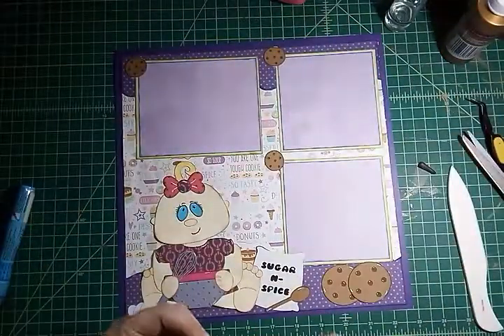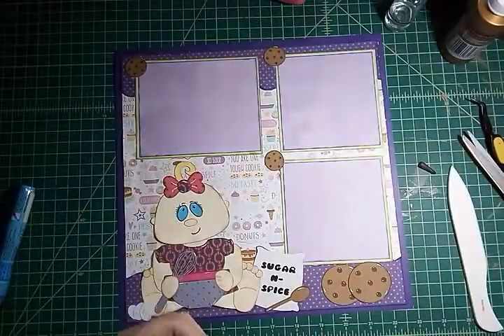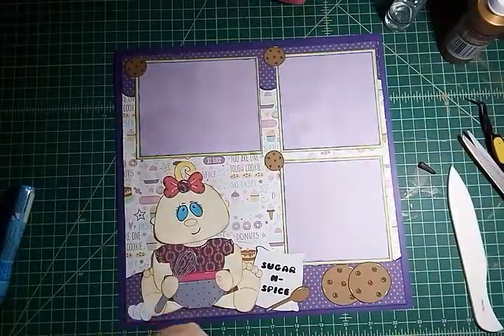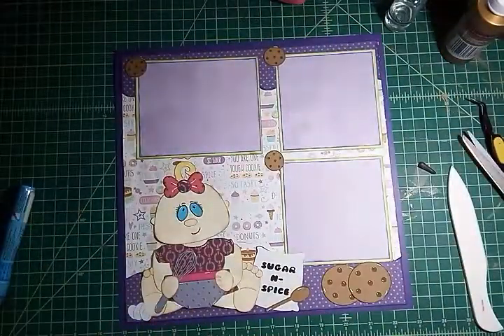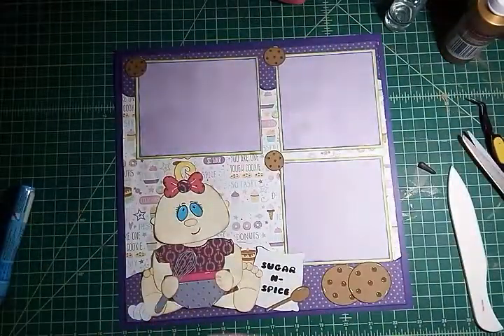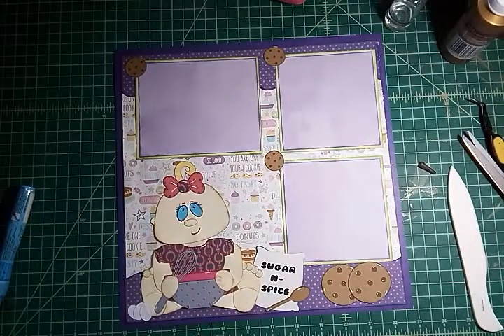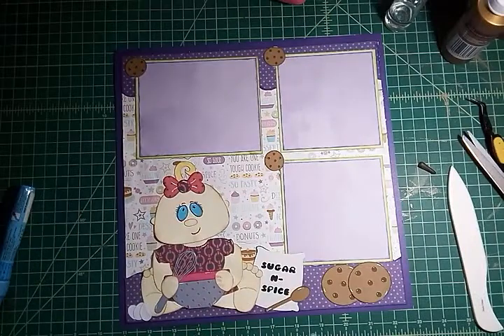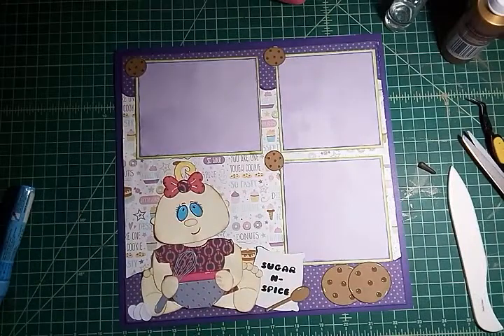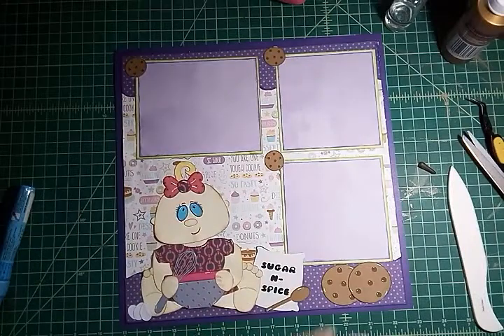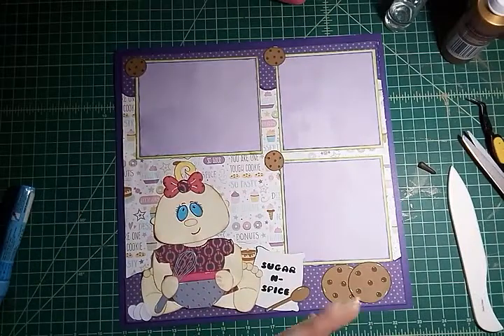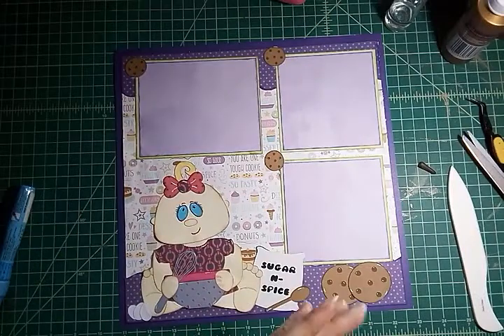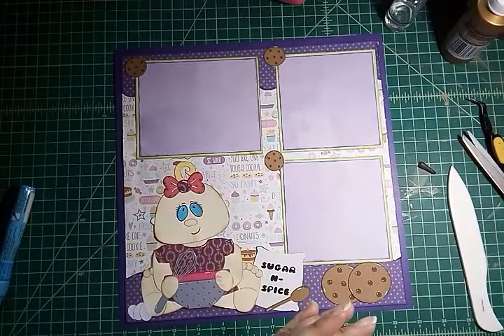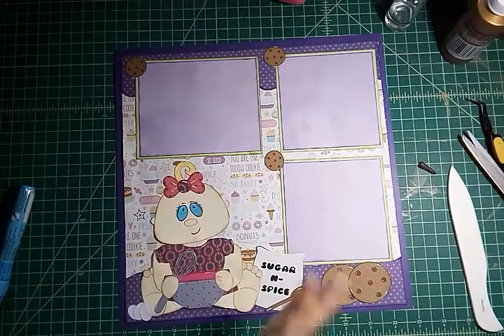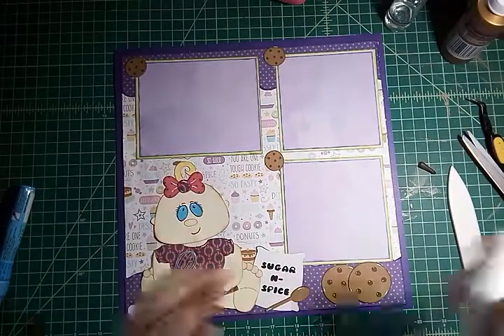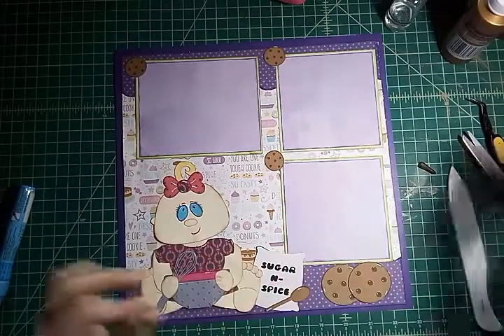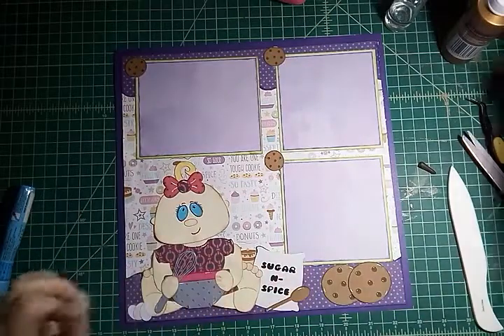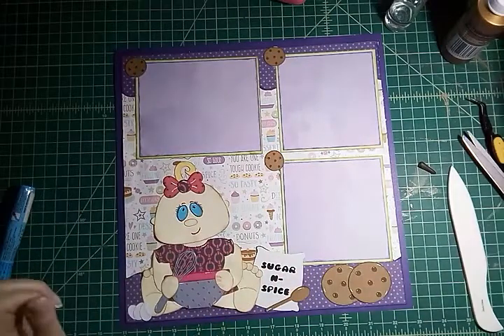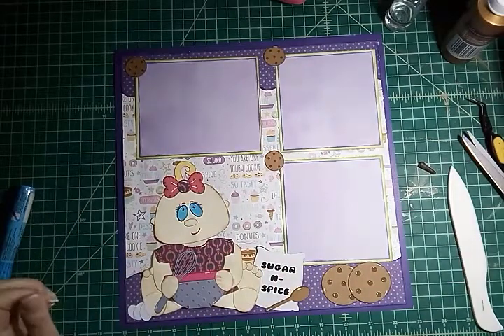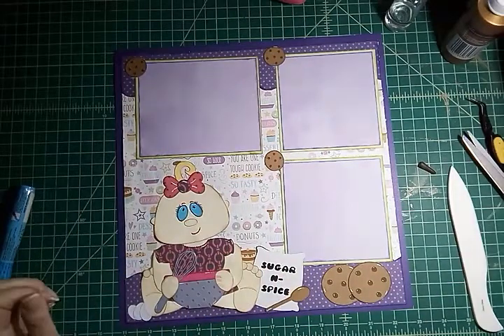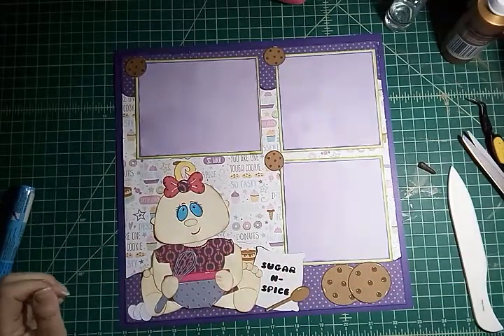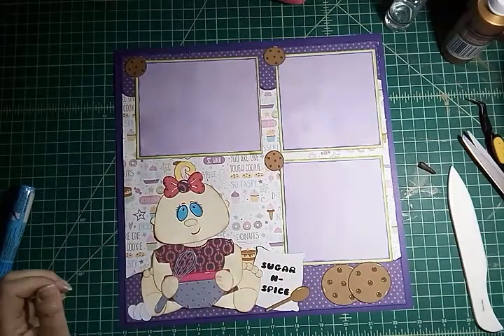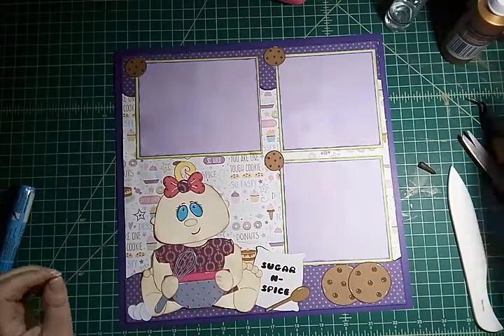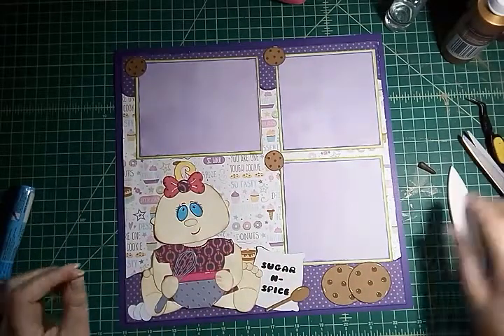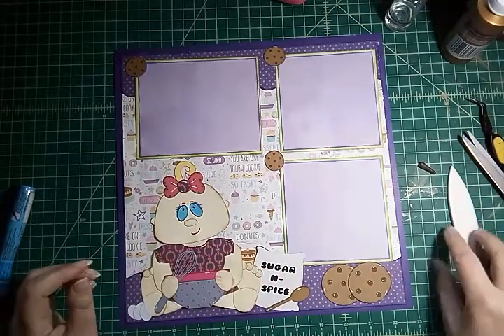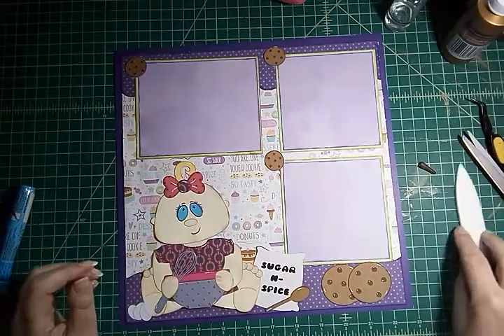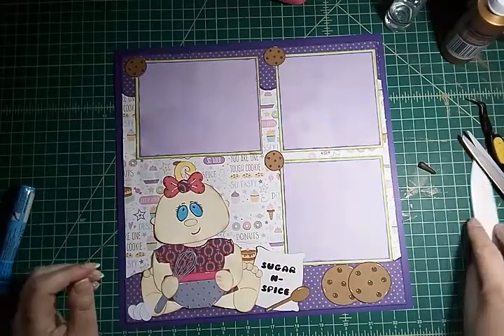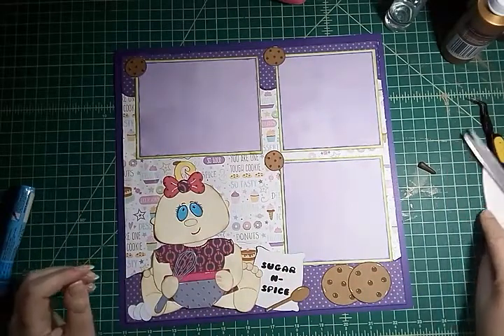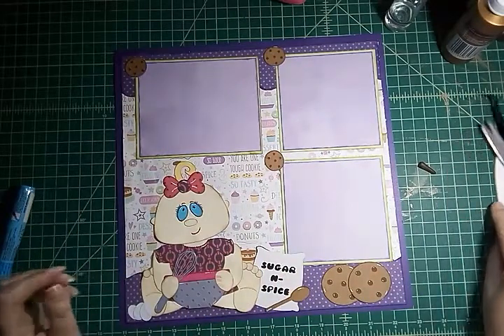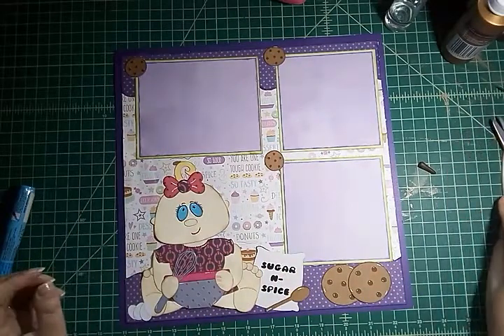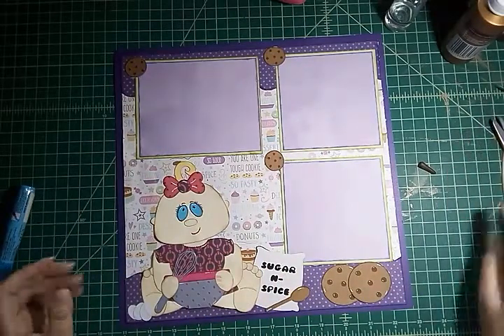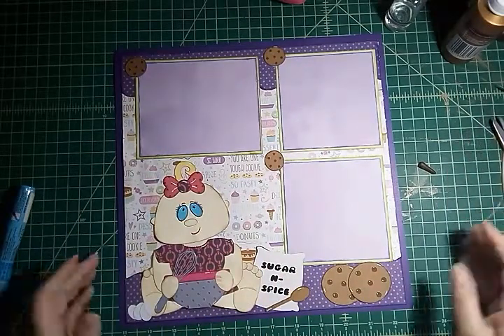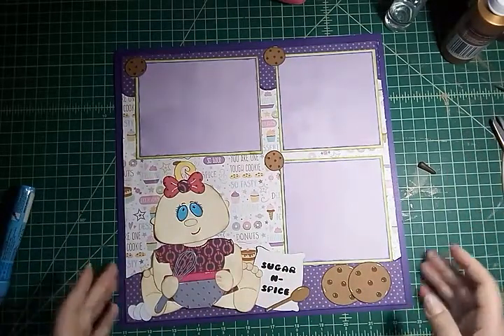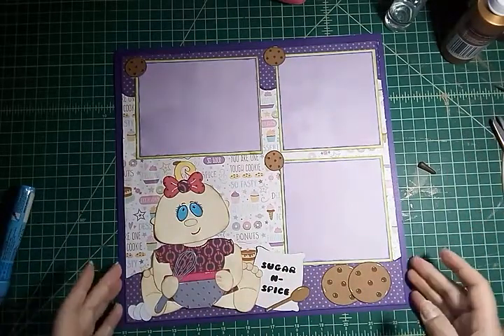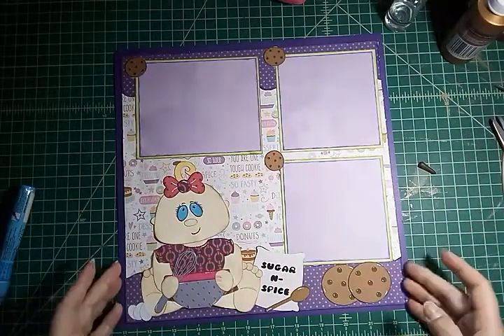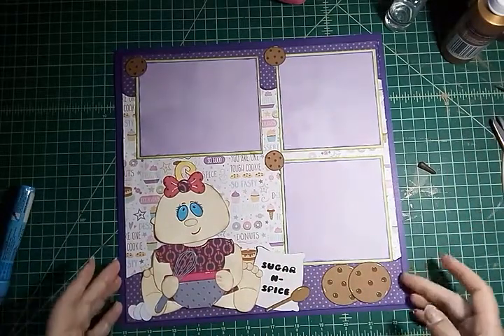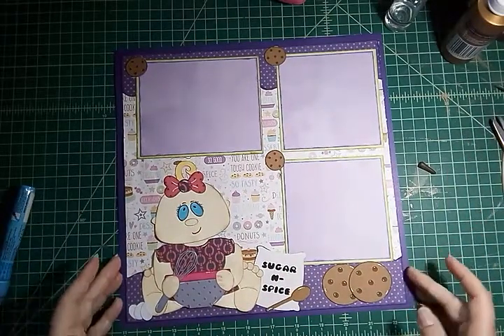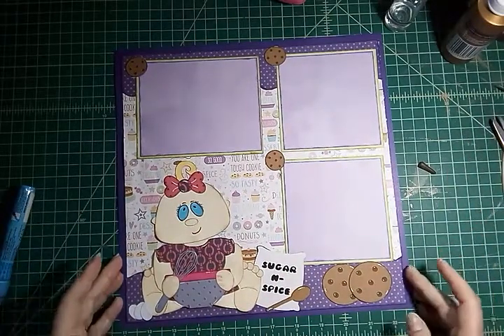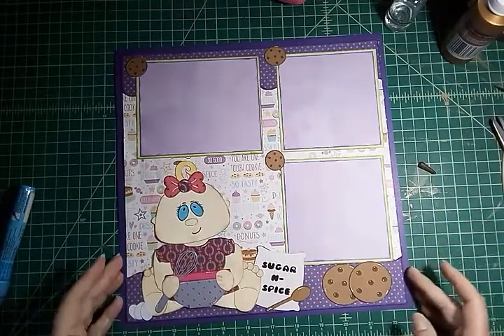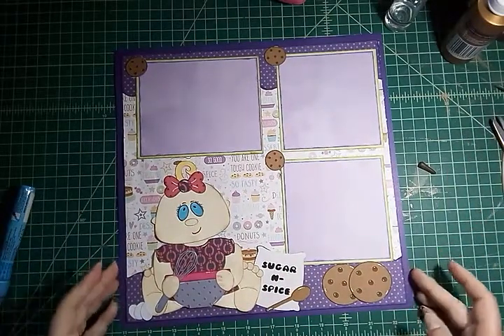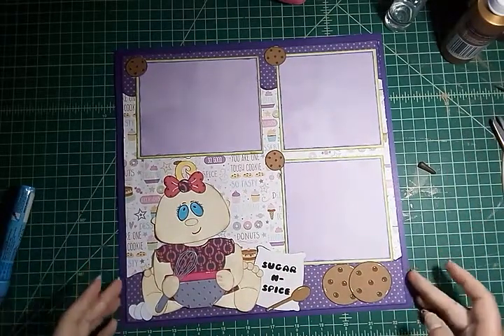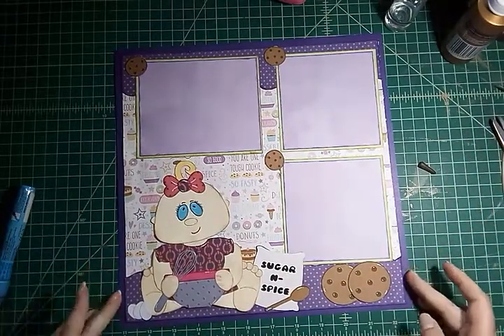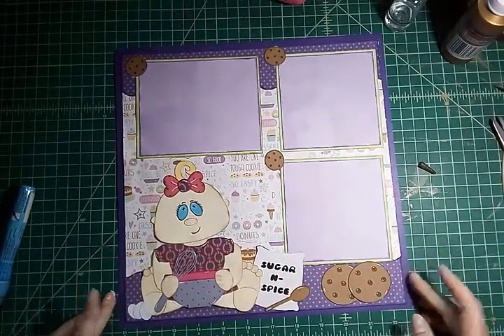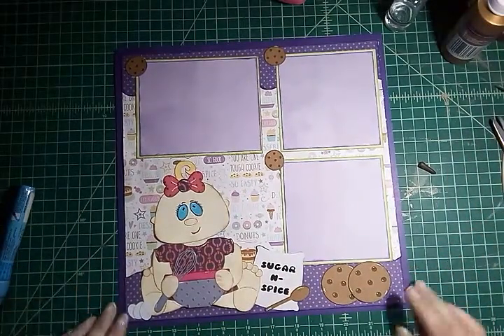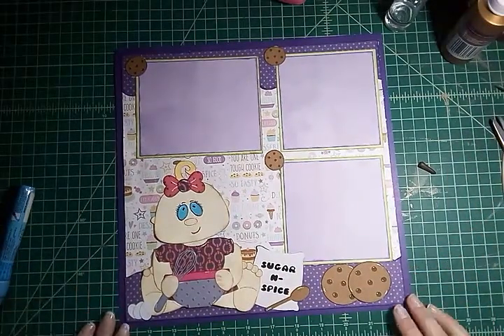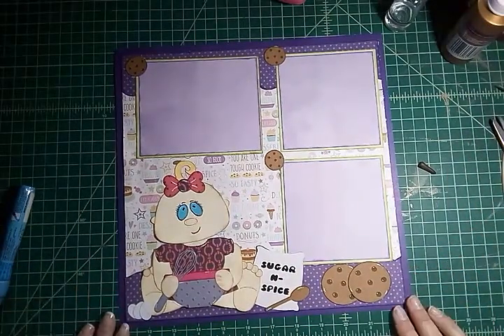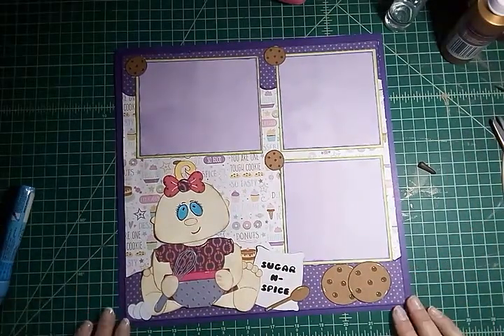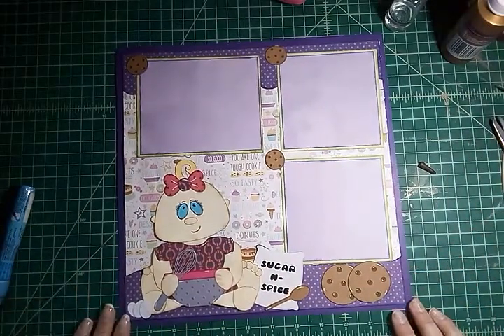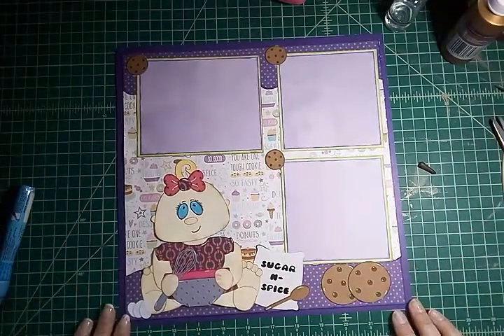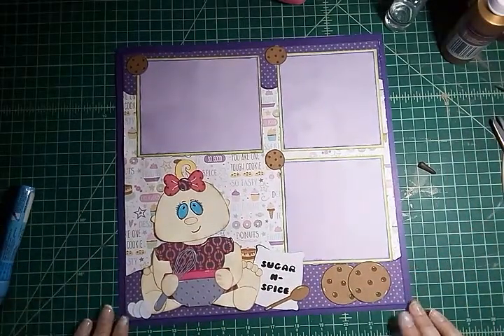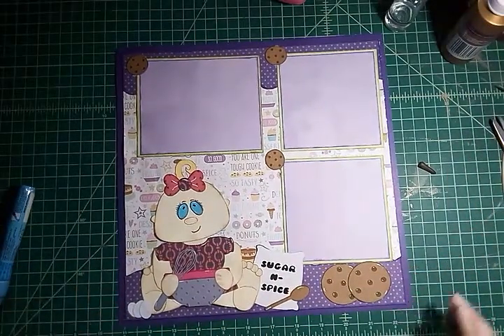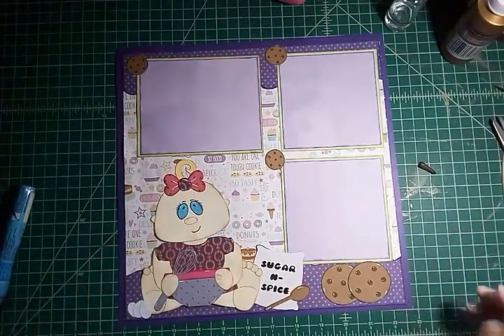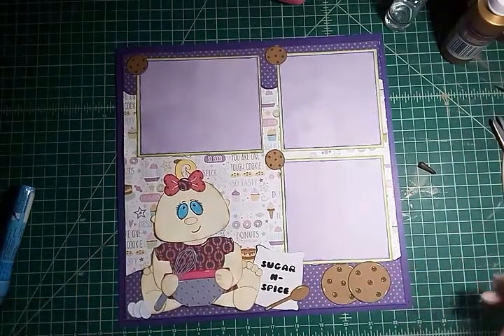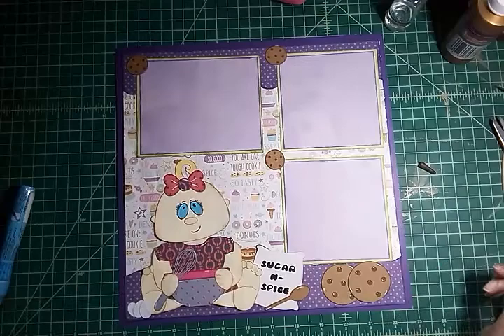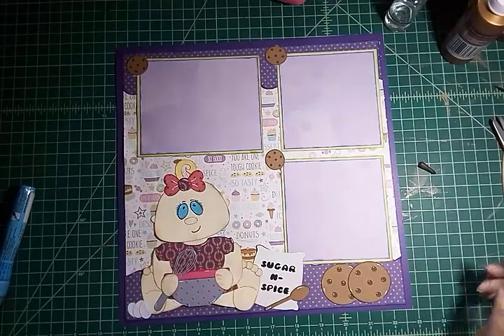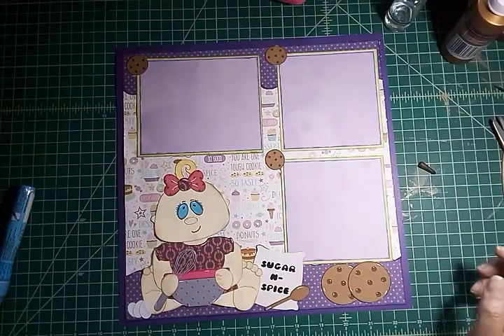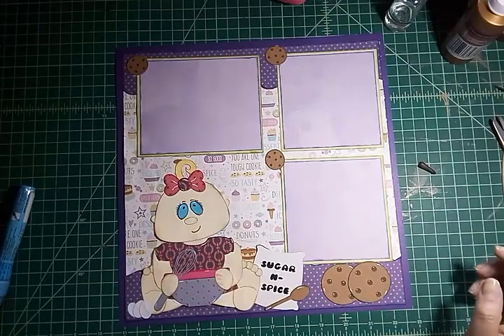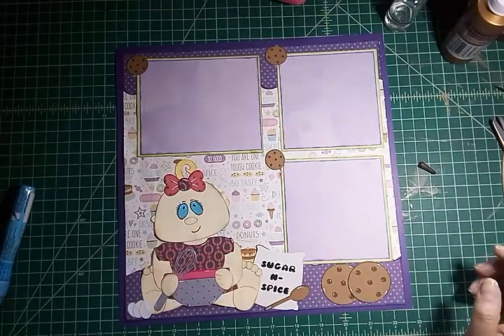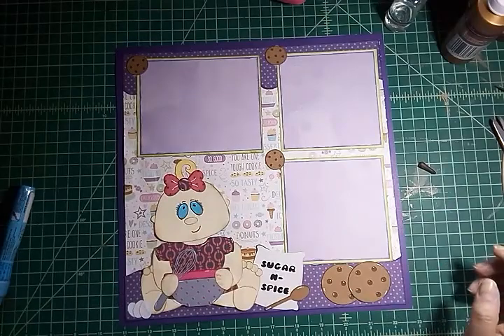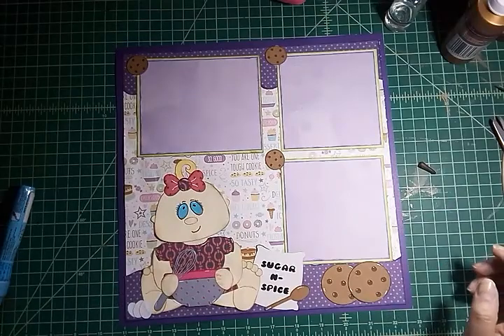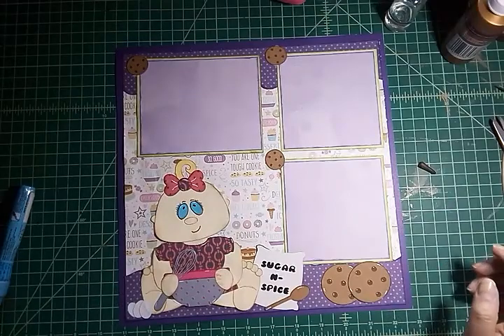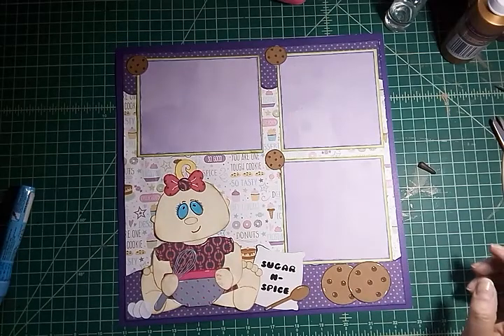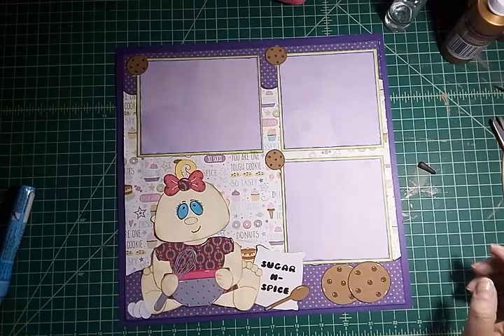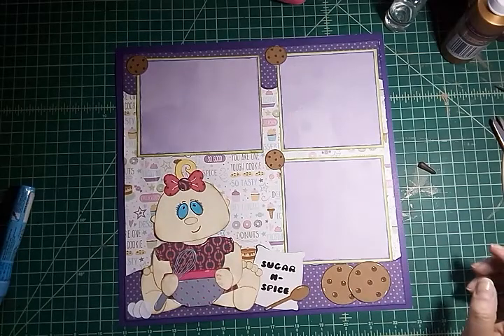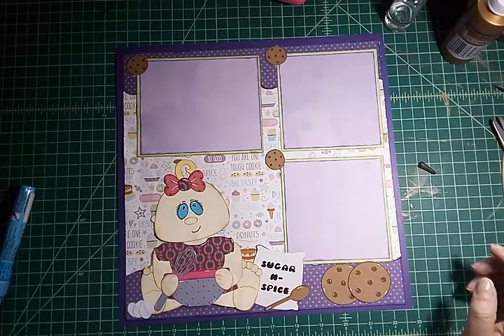That is my single-page 12 by 12 layout. I hope you guys have a great rest of your day. Bye-bye!